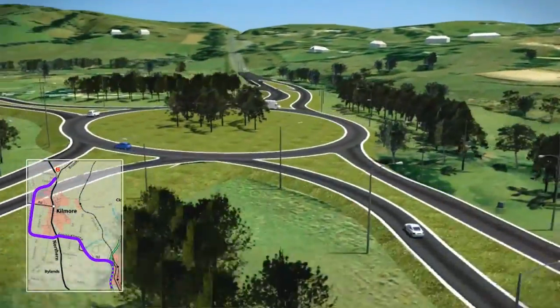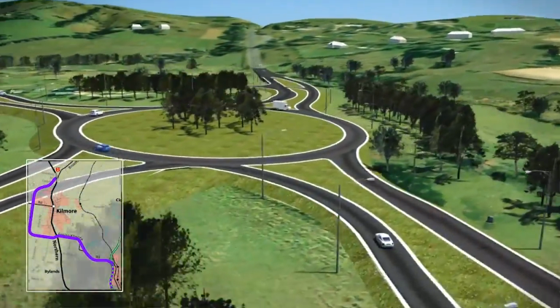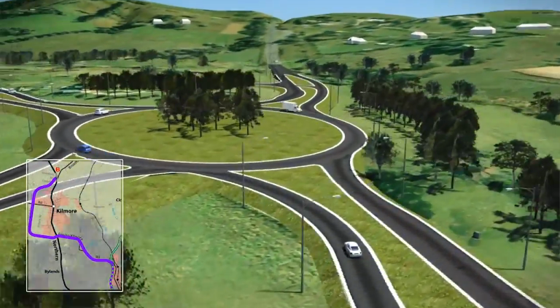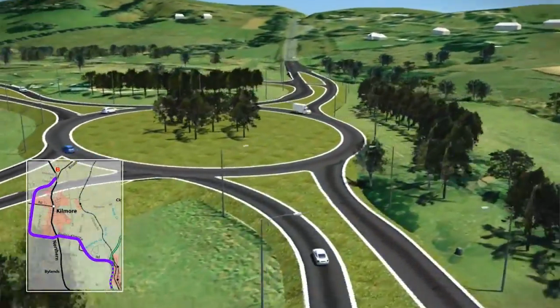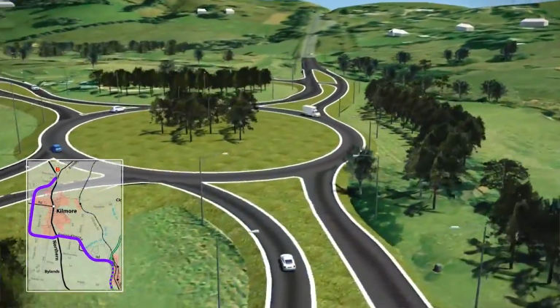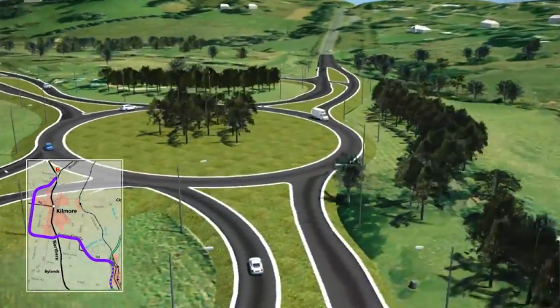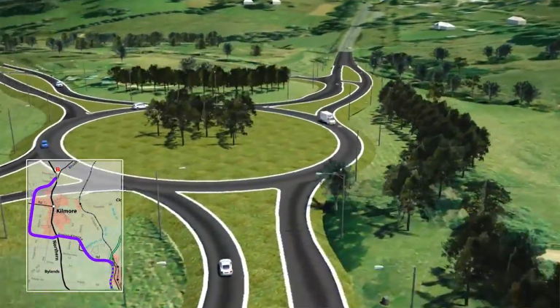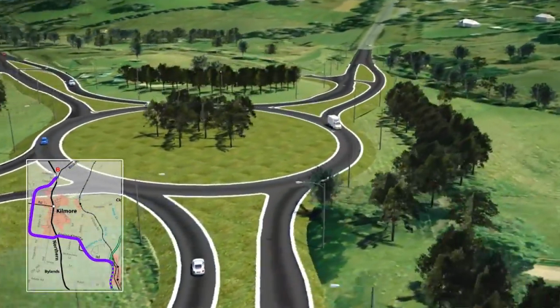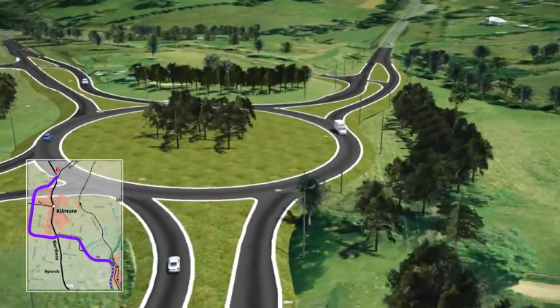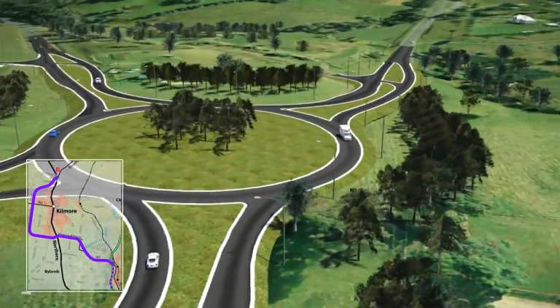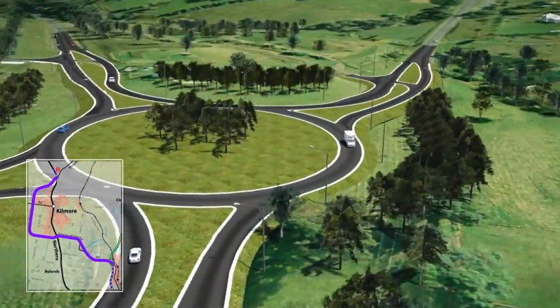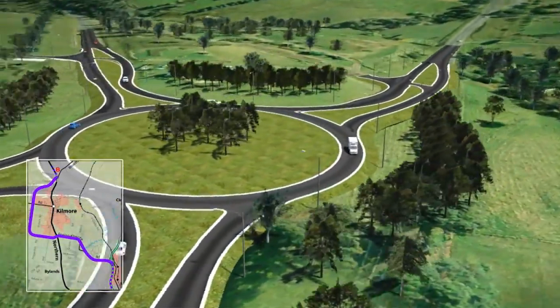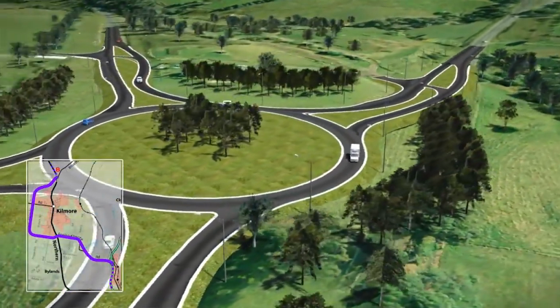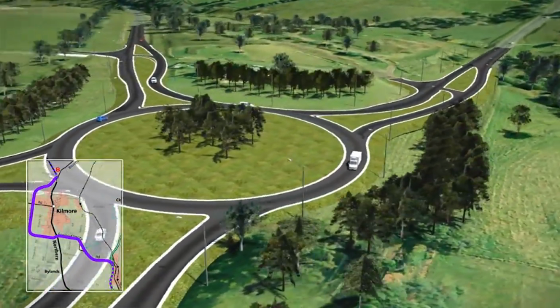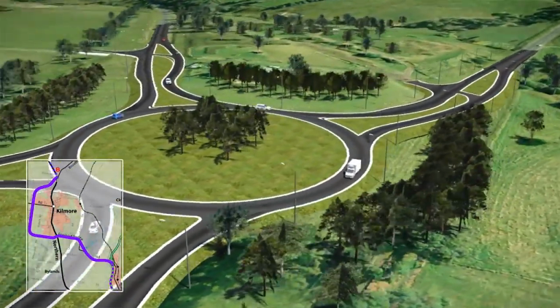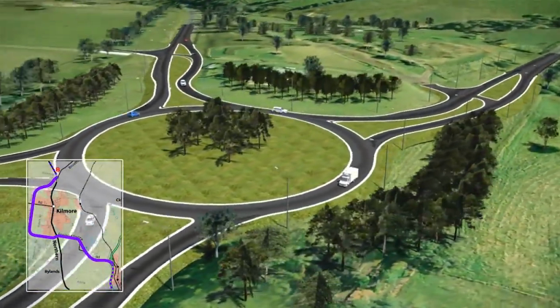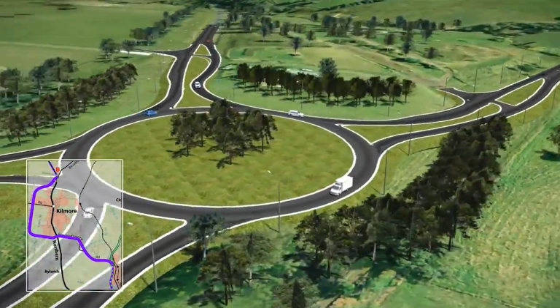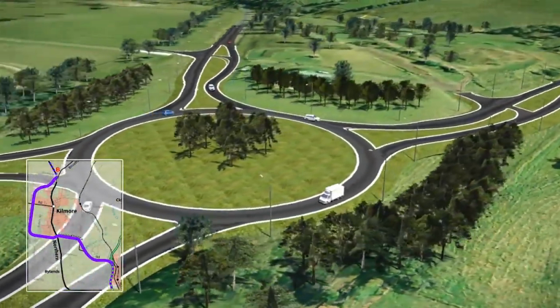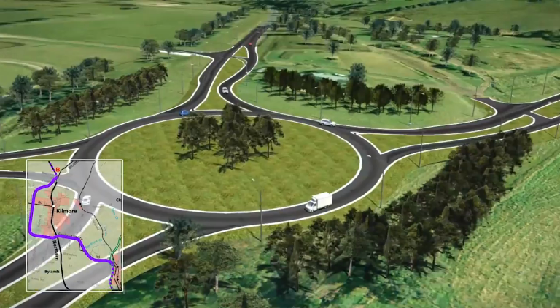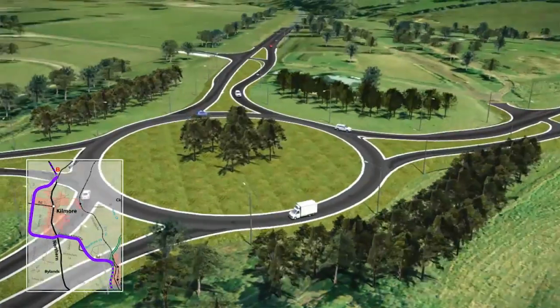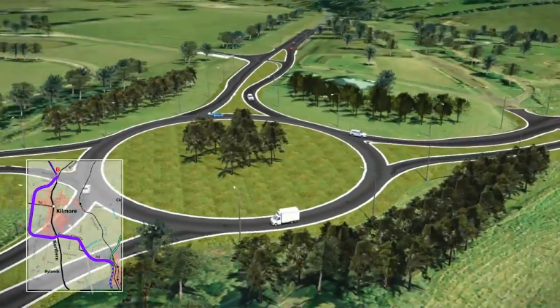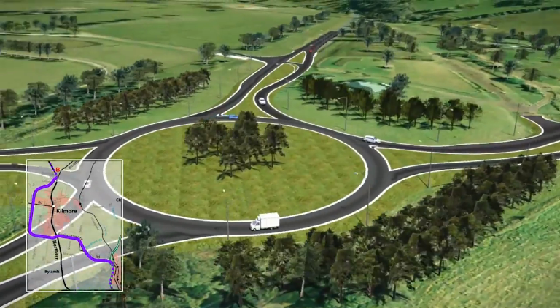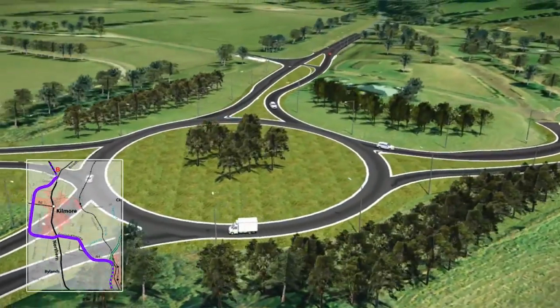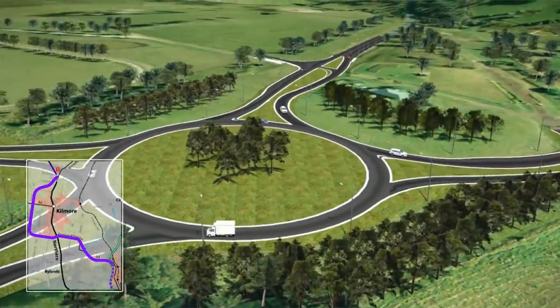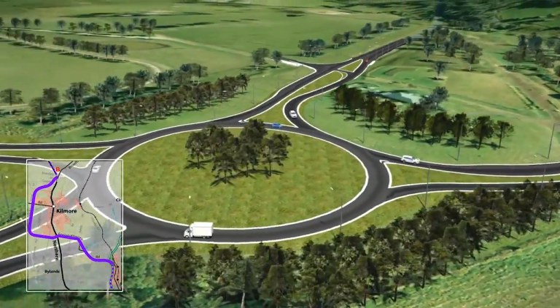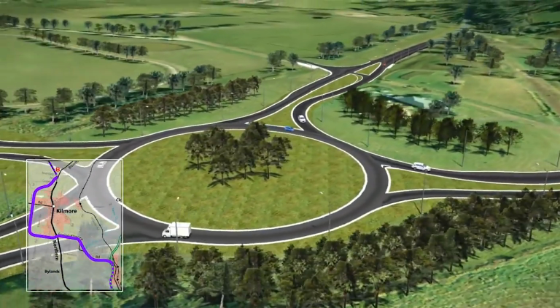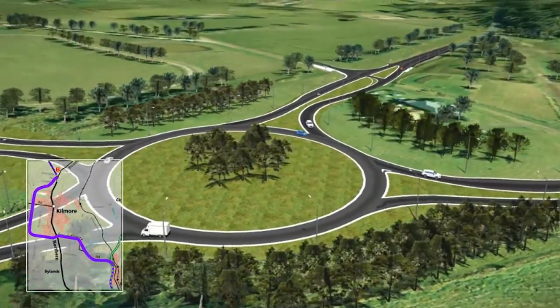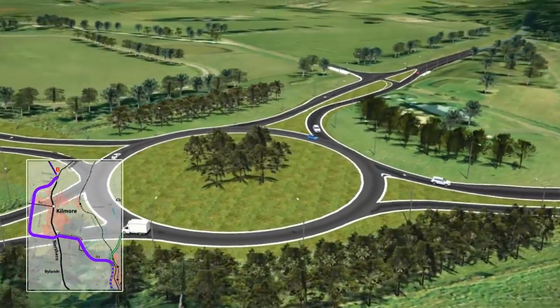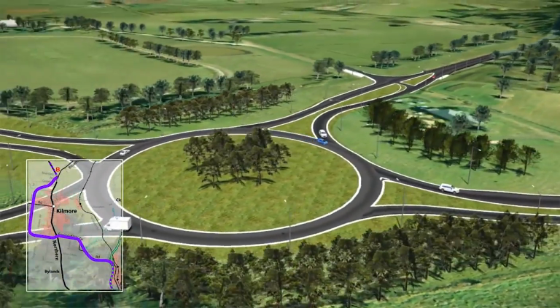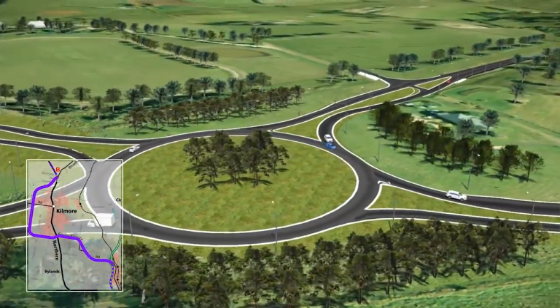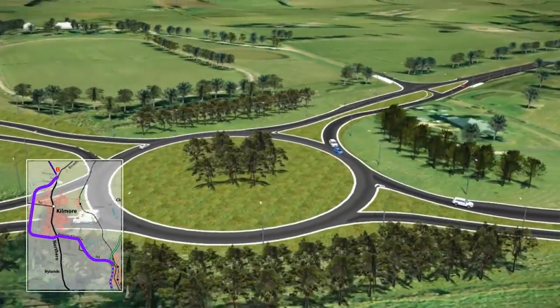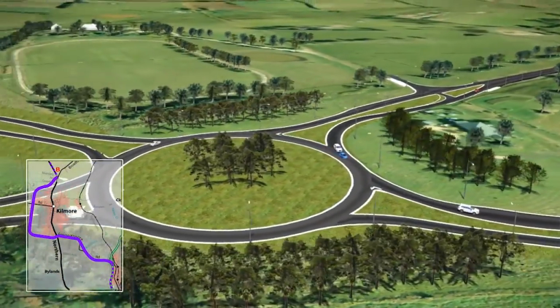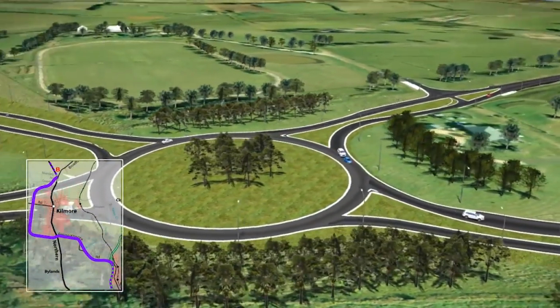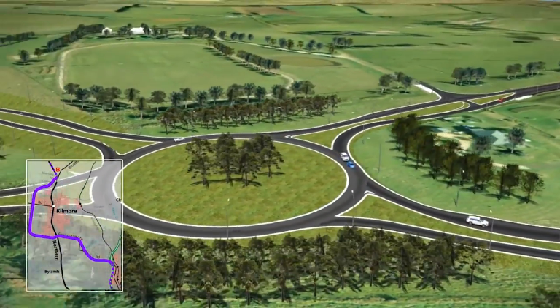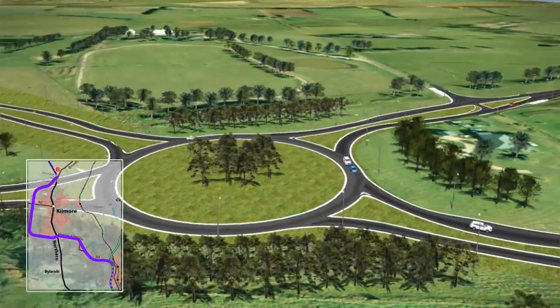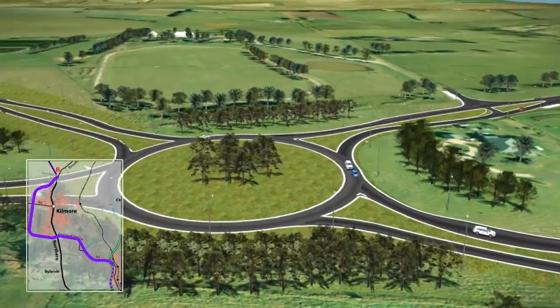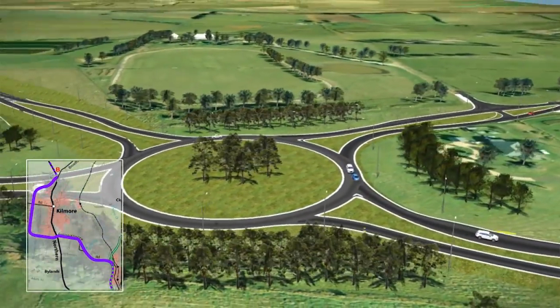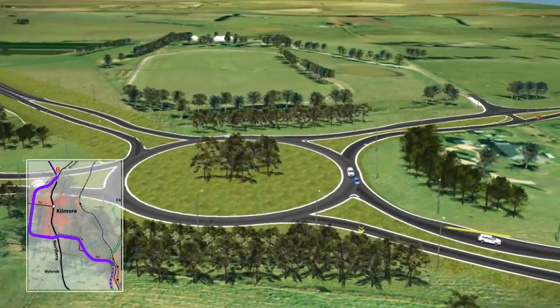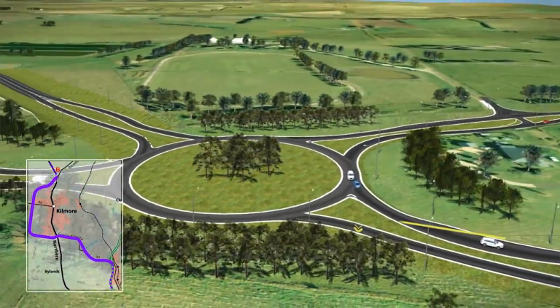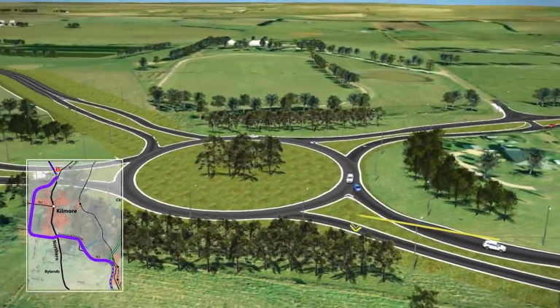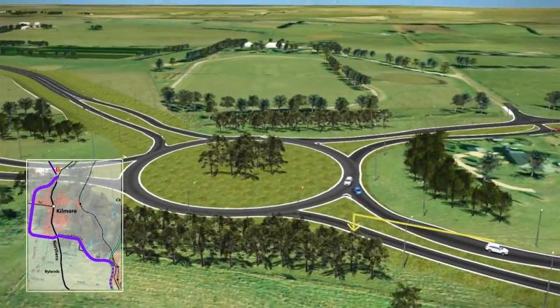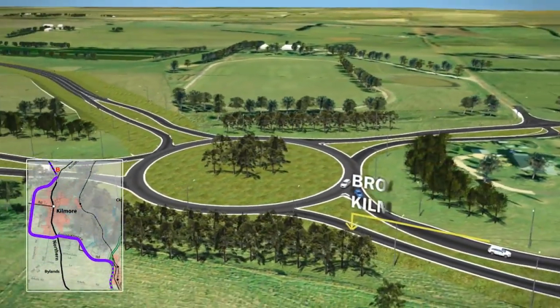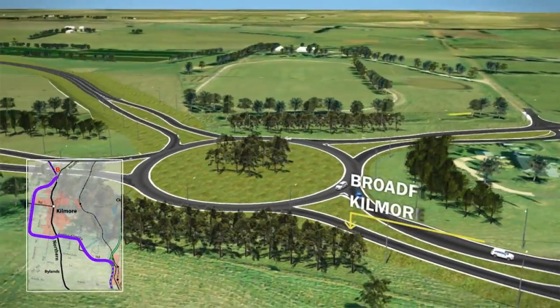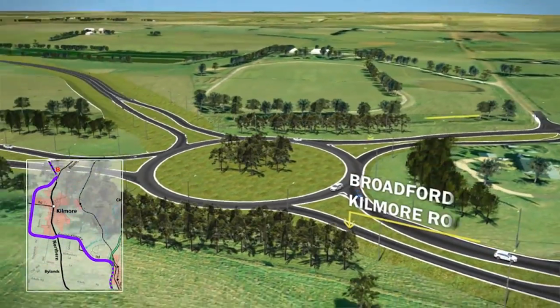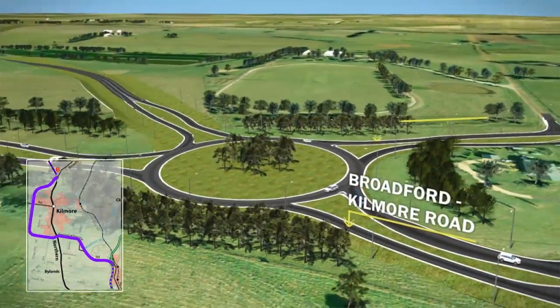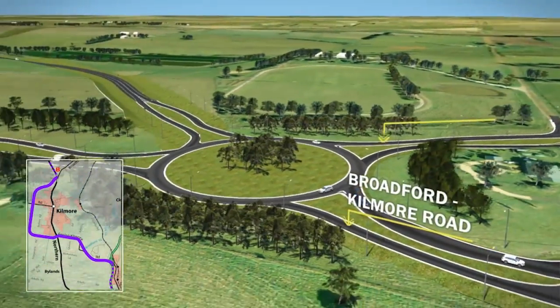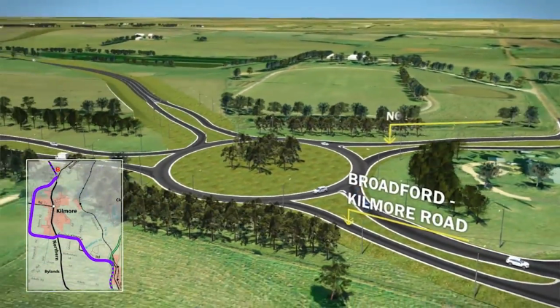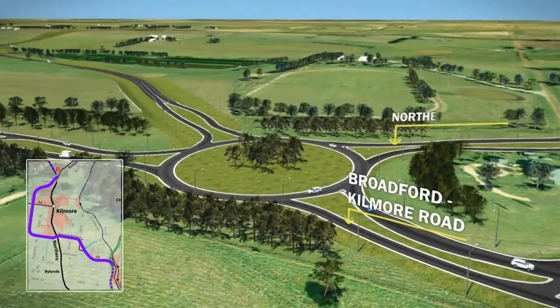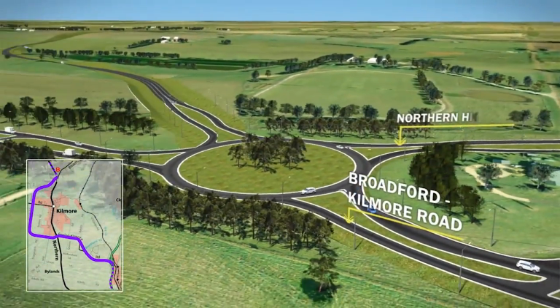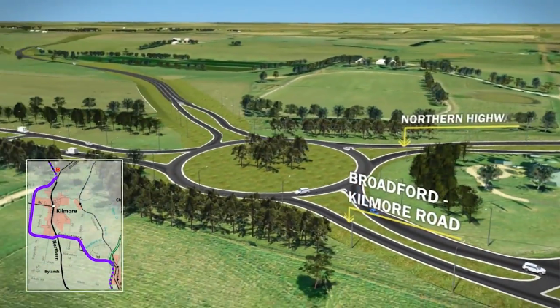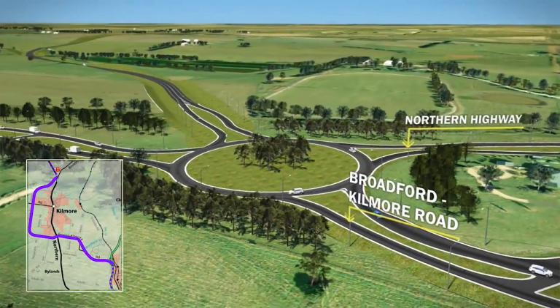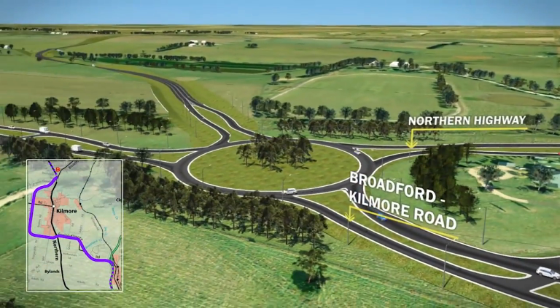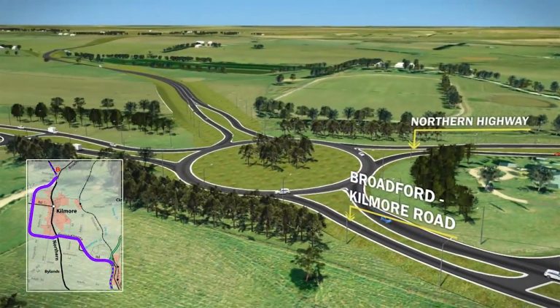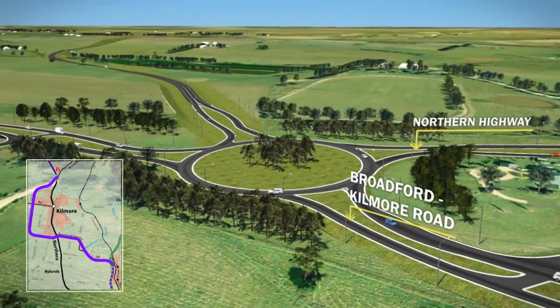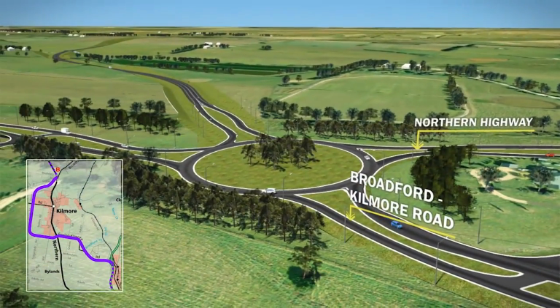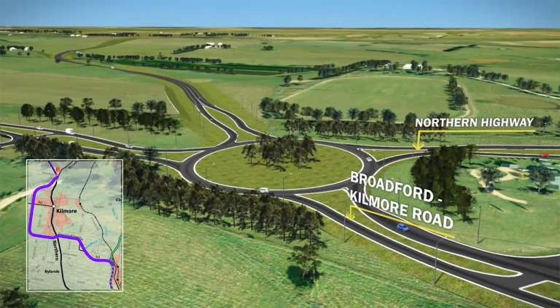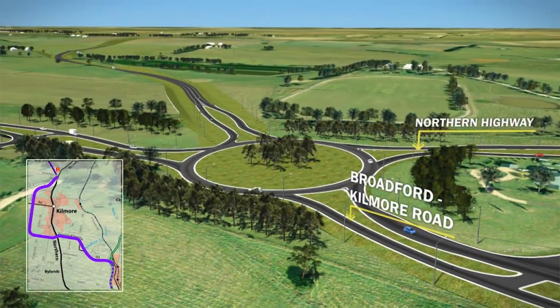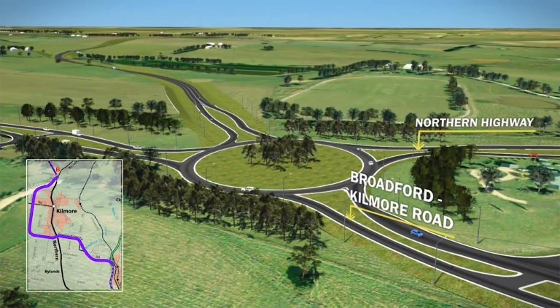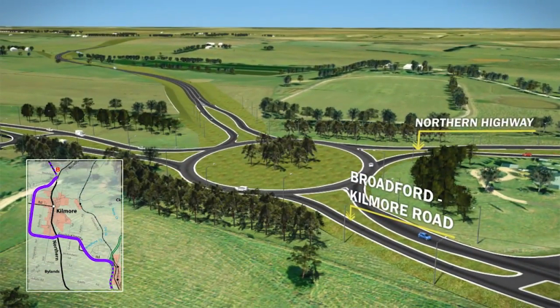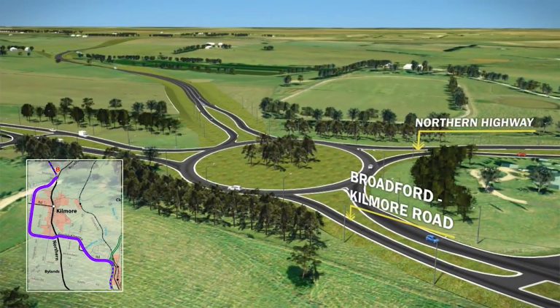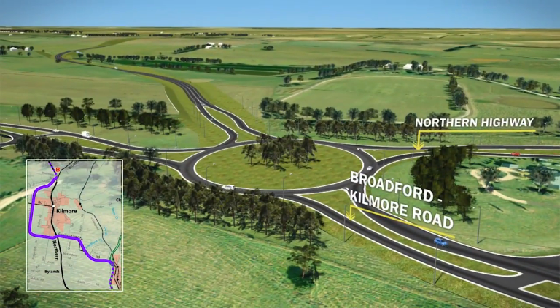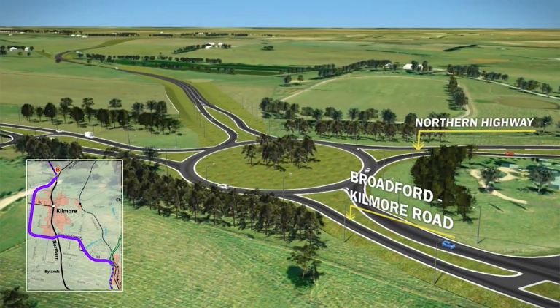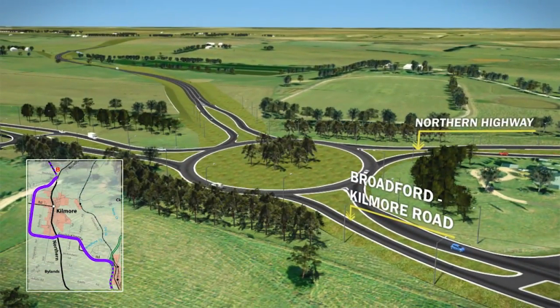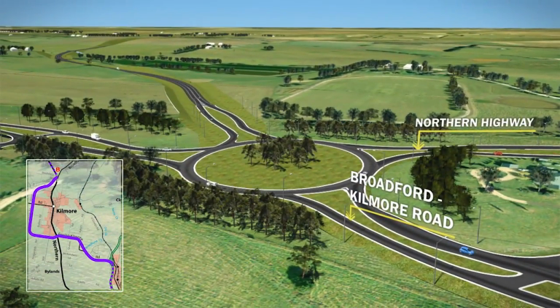The bypass would then connect to a large roundabout at the intersection of the Northern Highway and Kilmore Broadford Road.